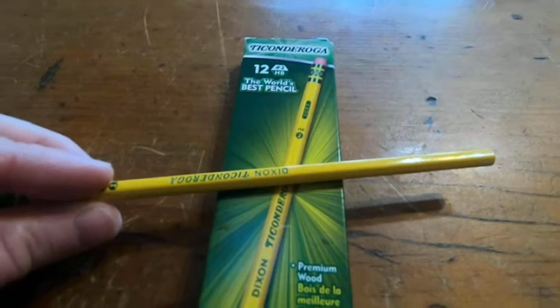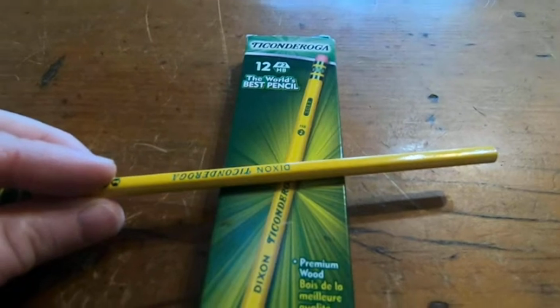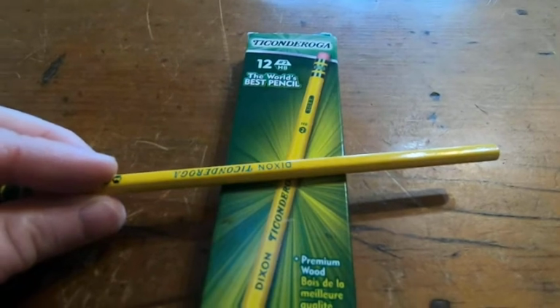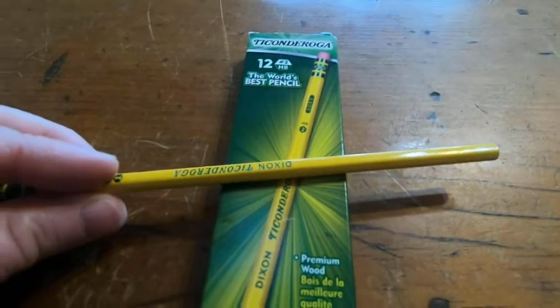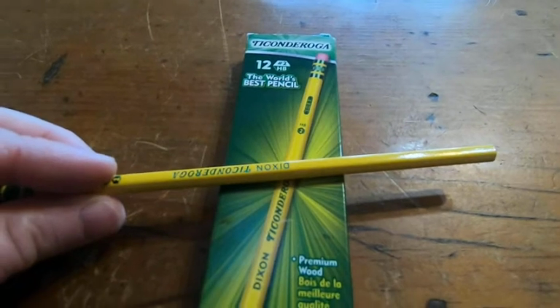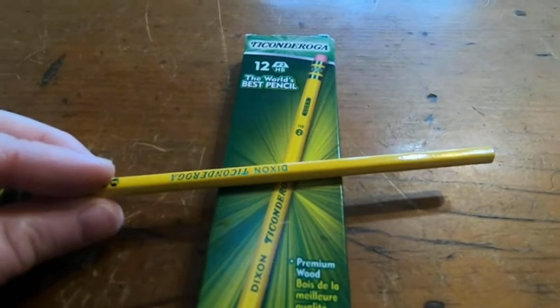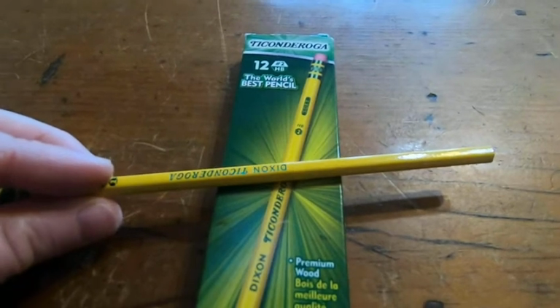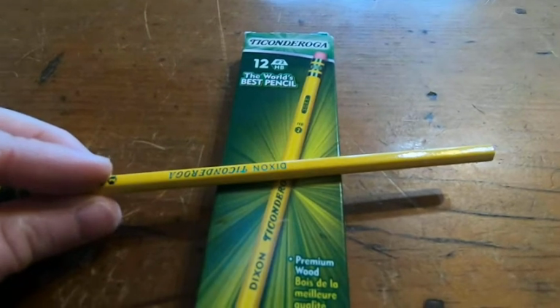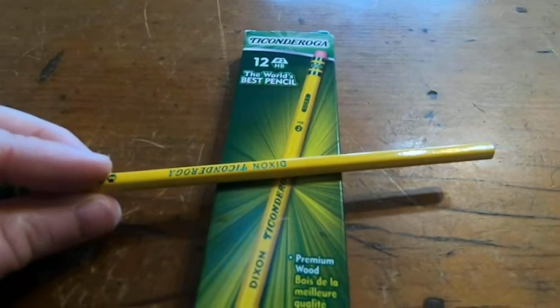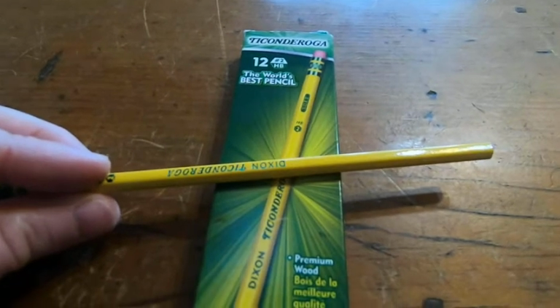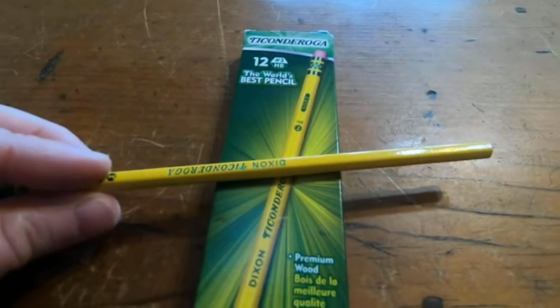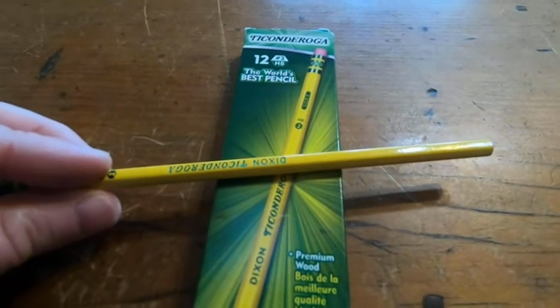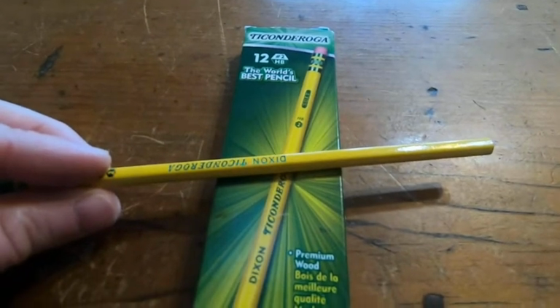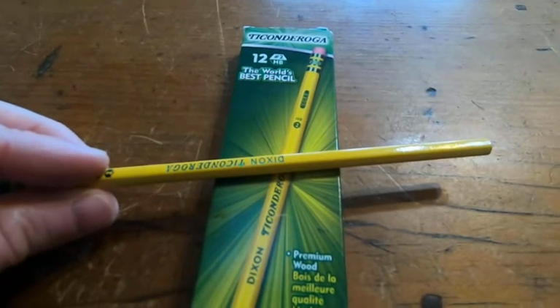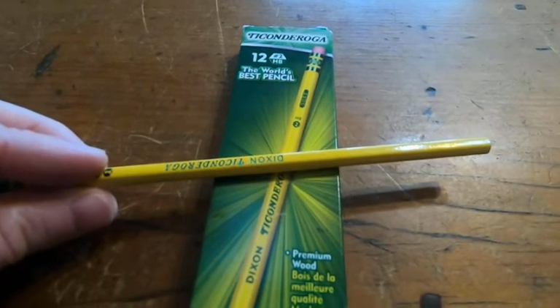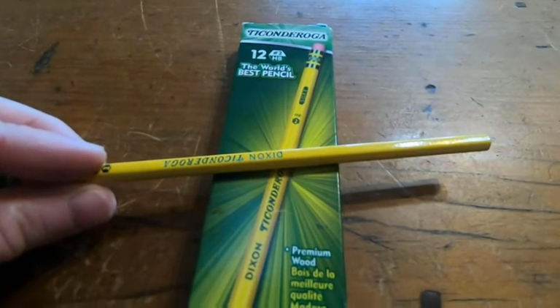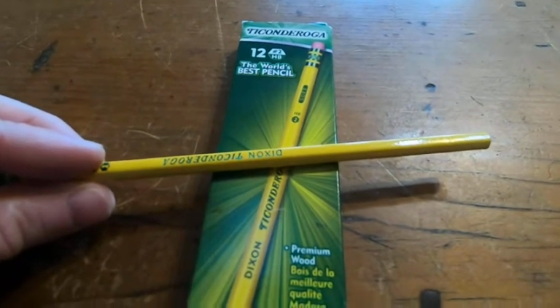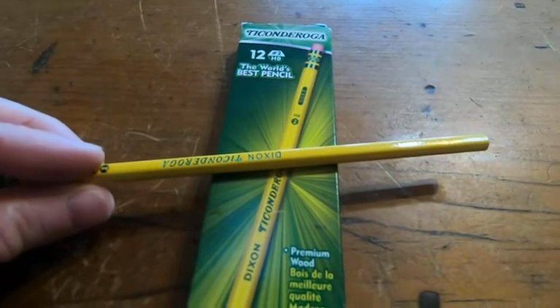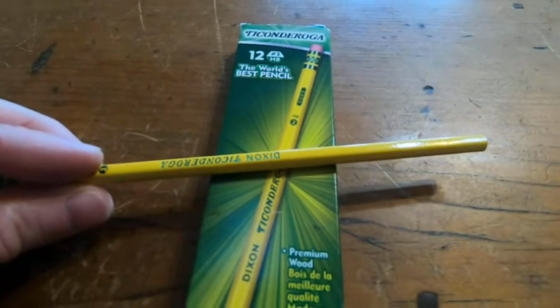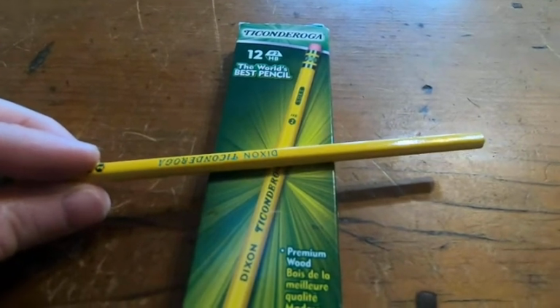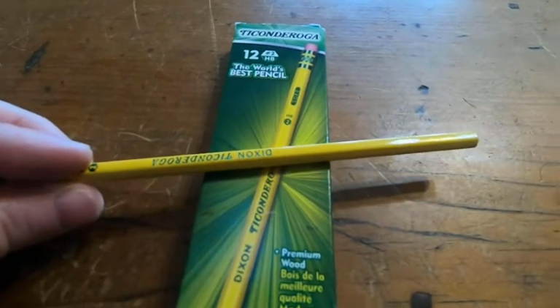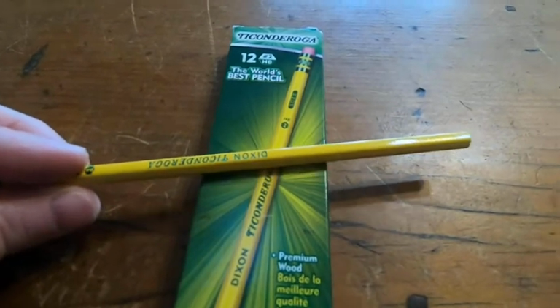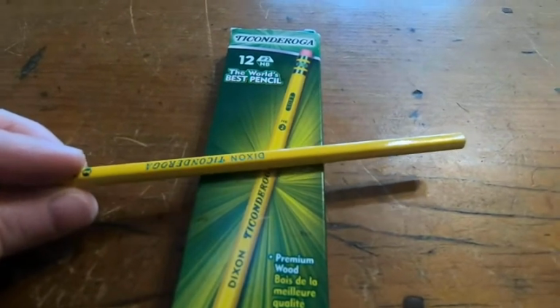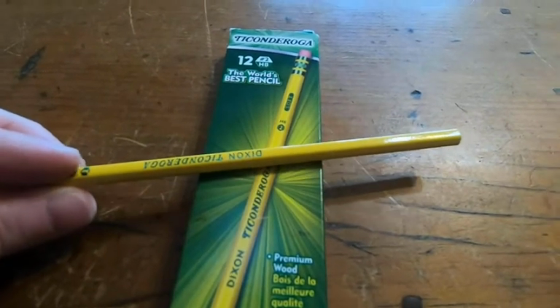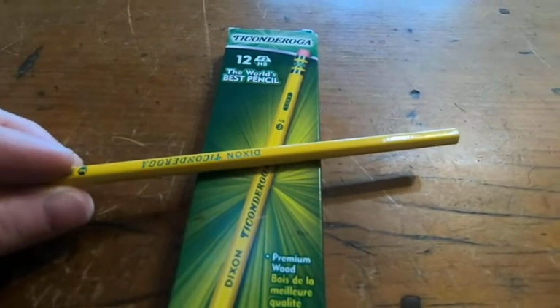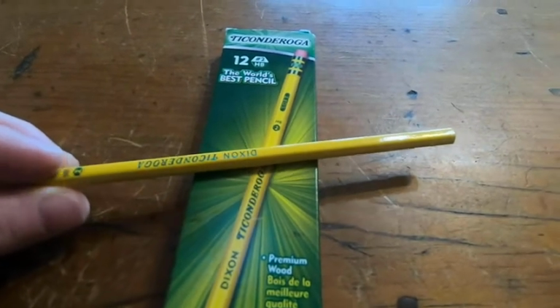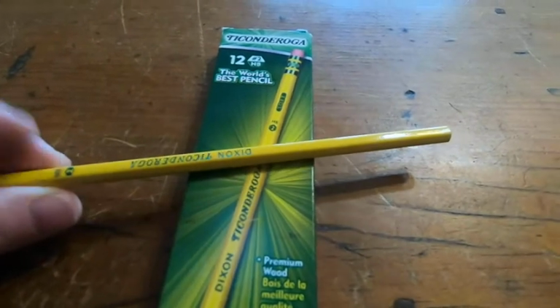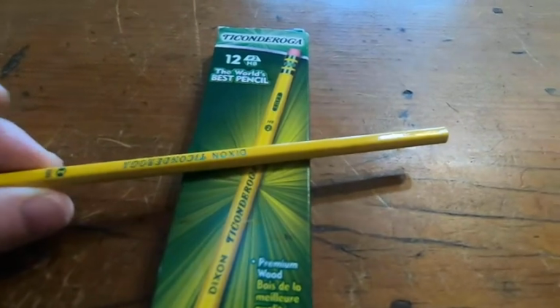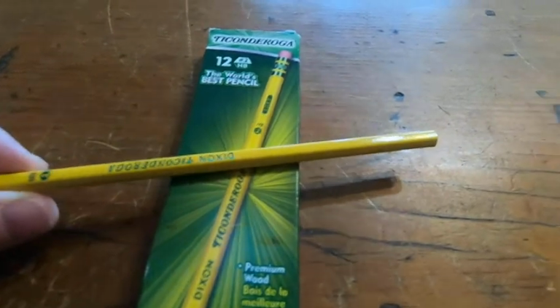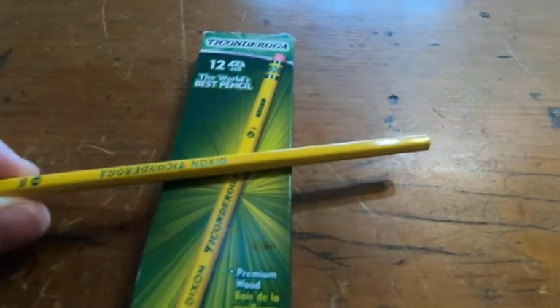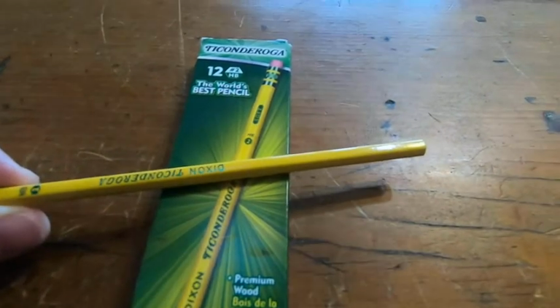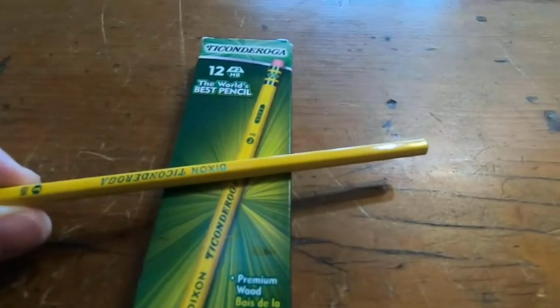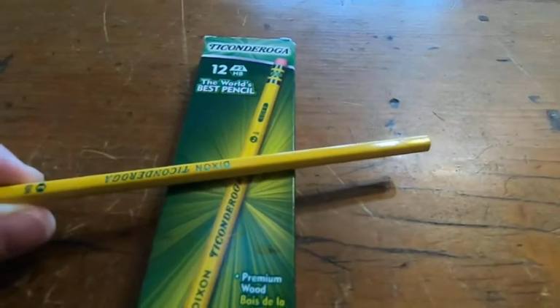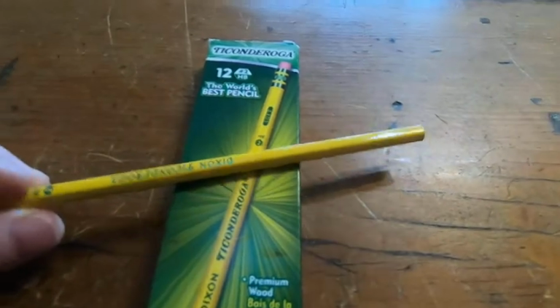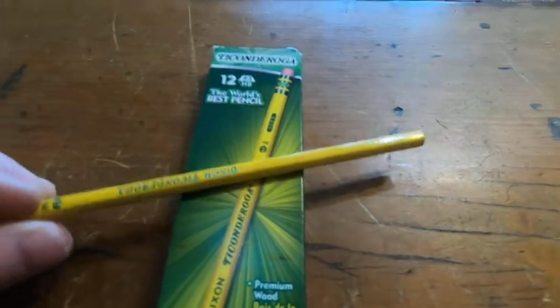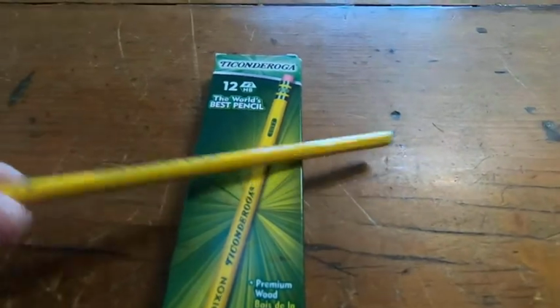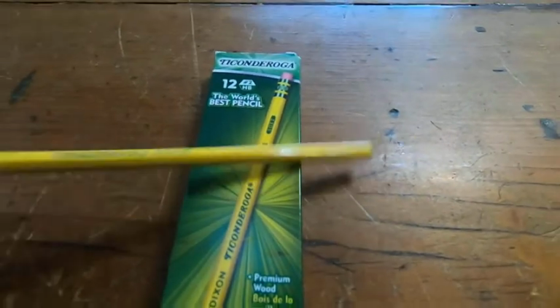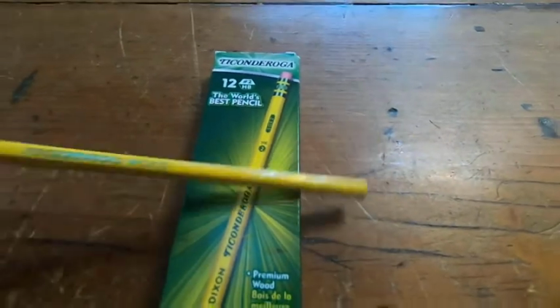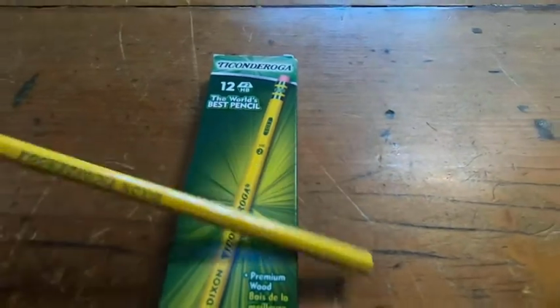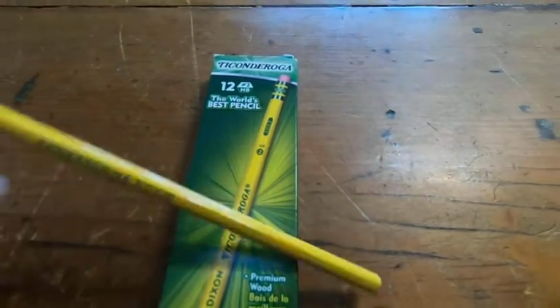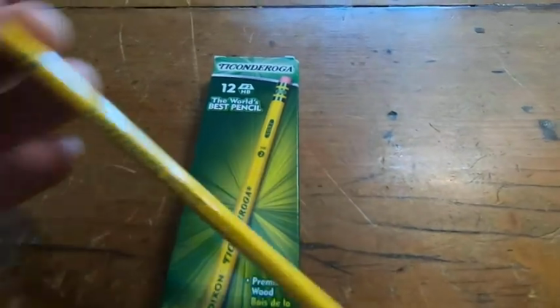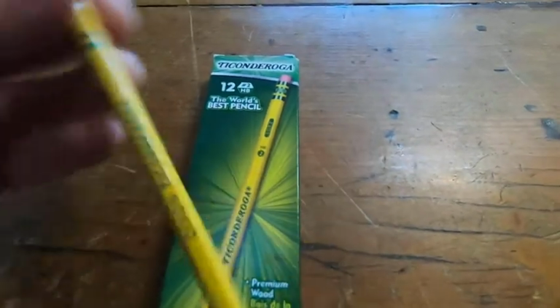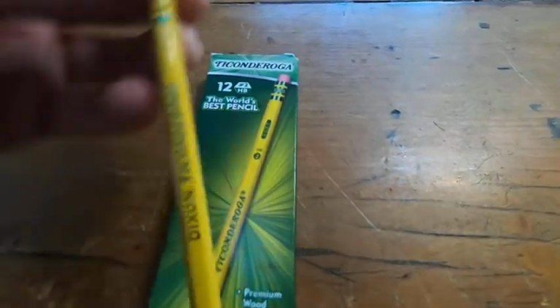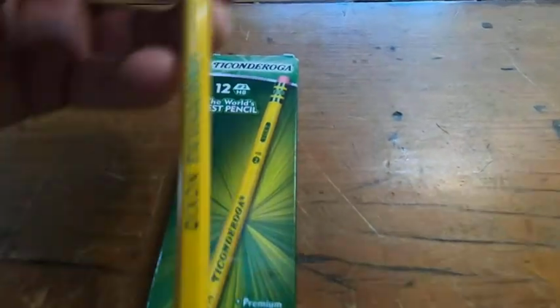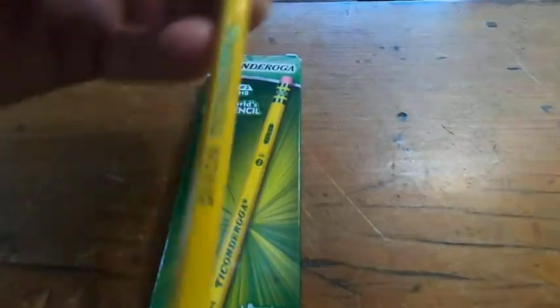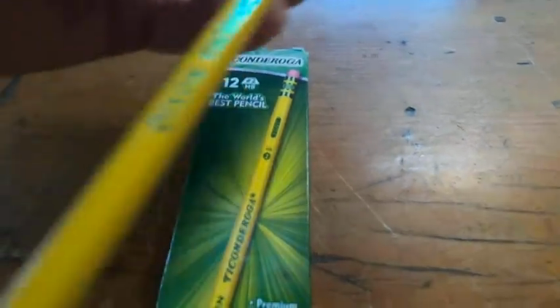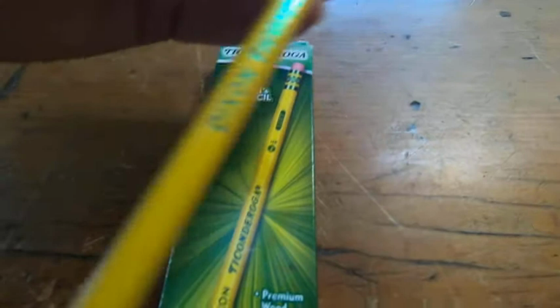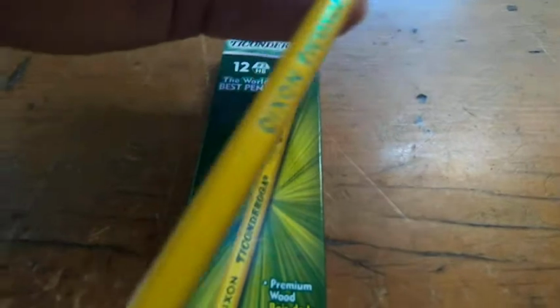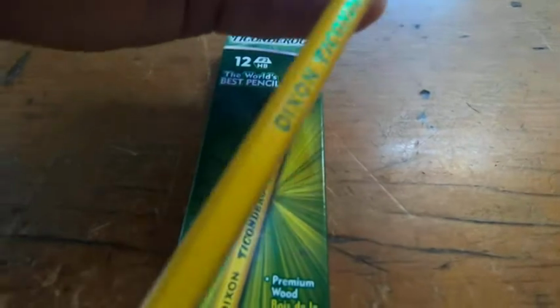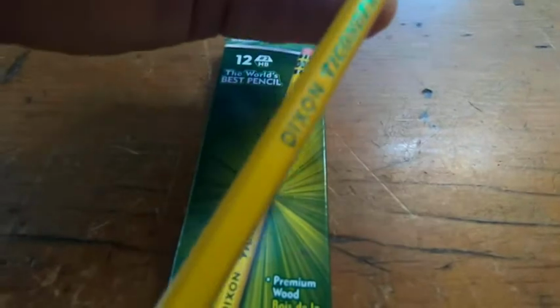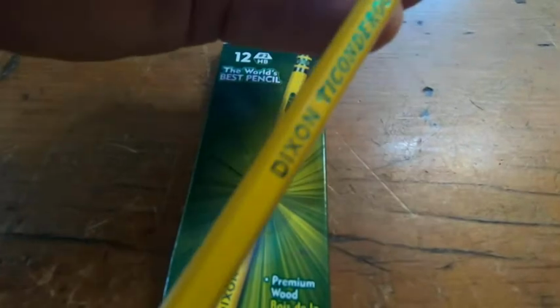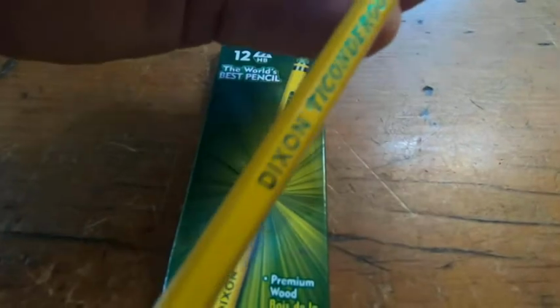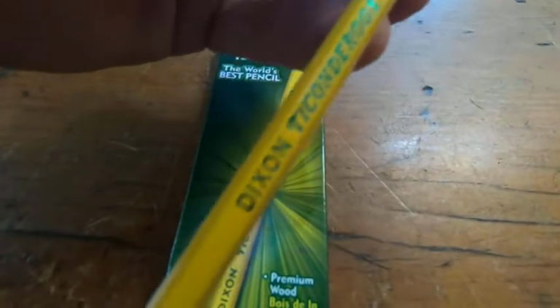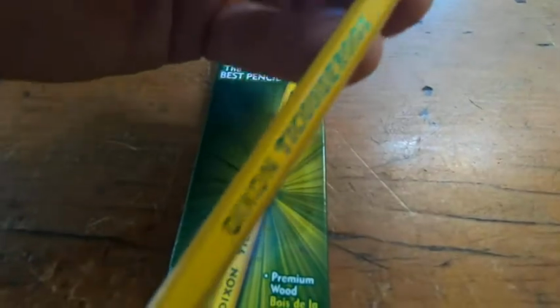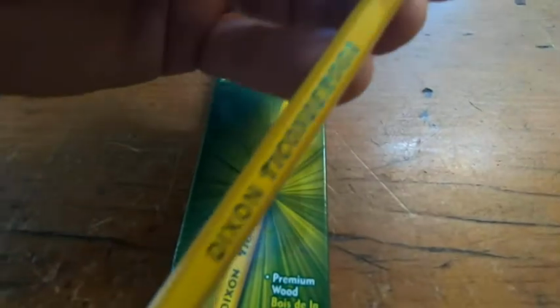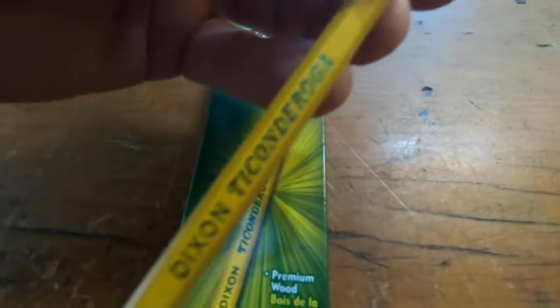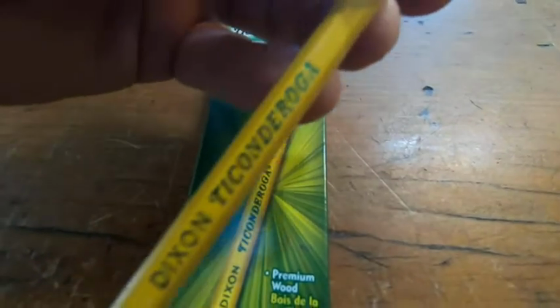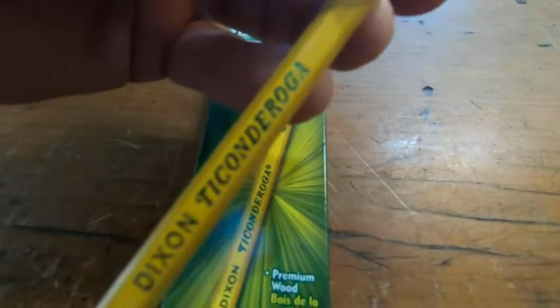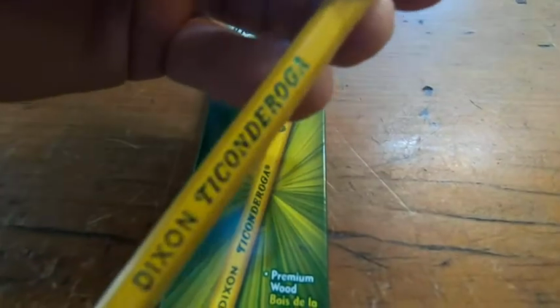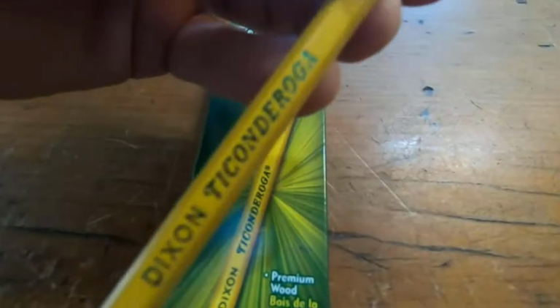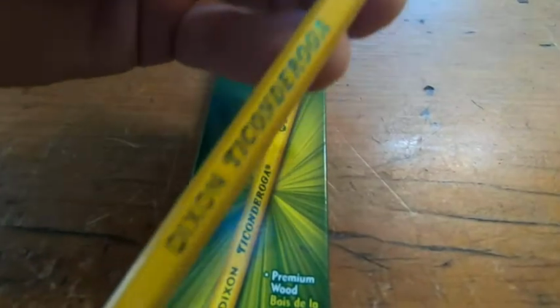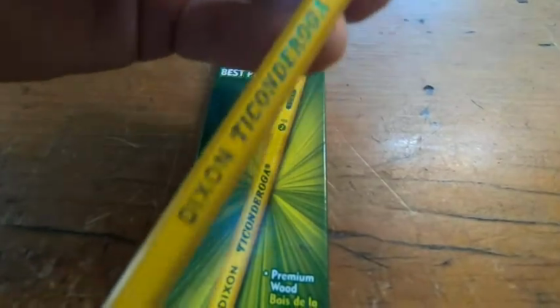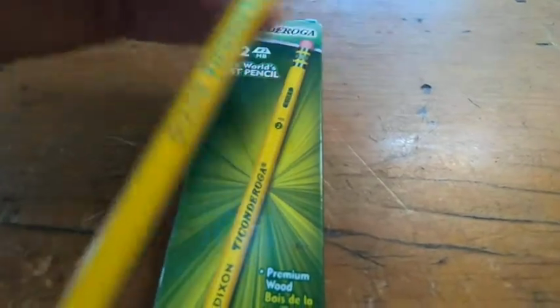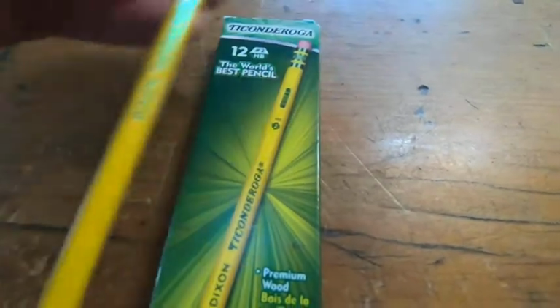These are probably some of the best pencils in the entire world. These are the Dixon Ticonderoga pencils.